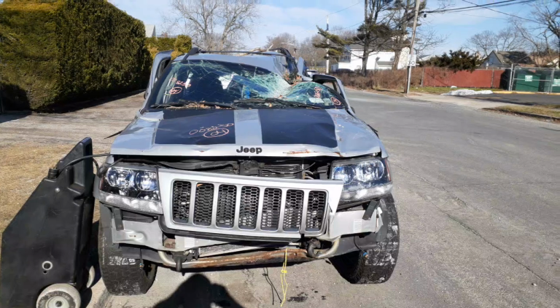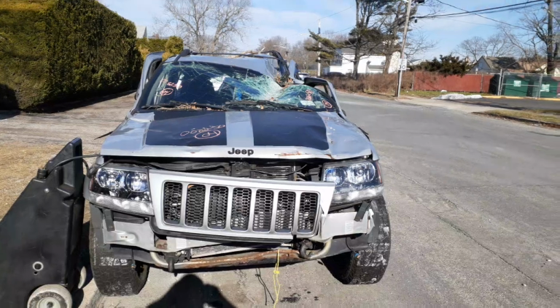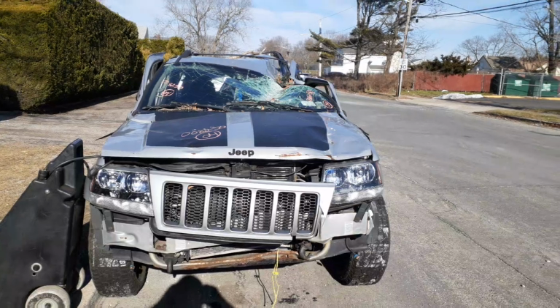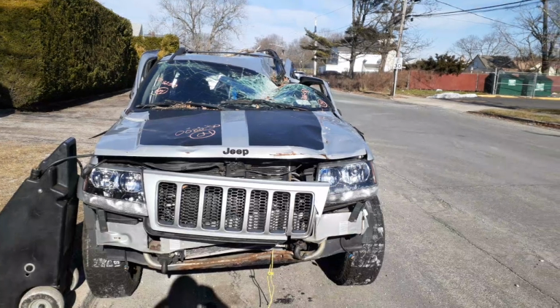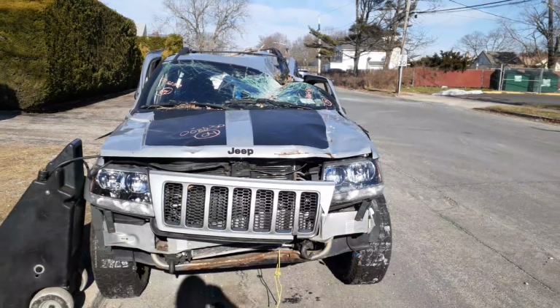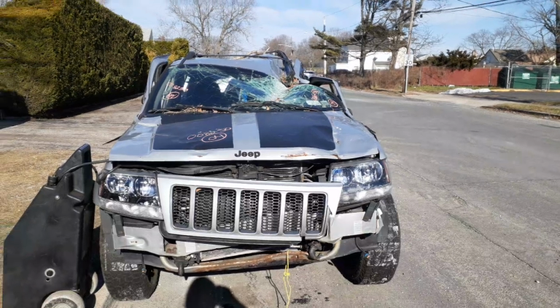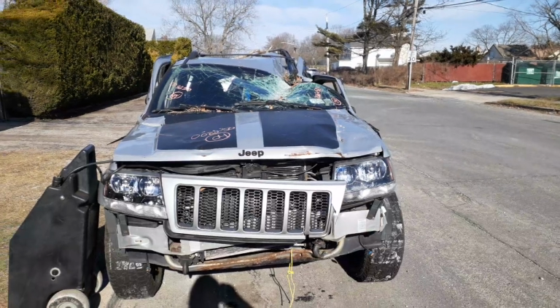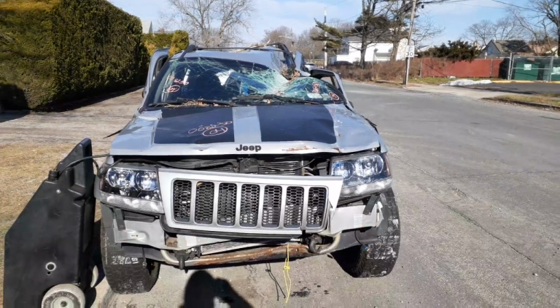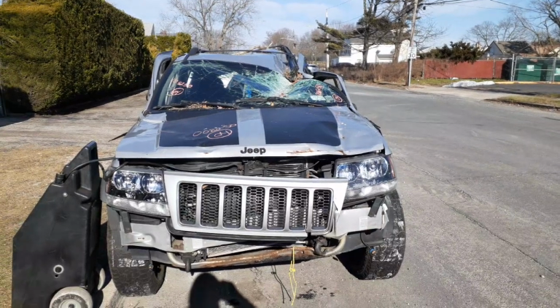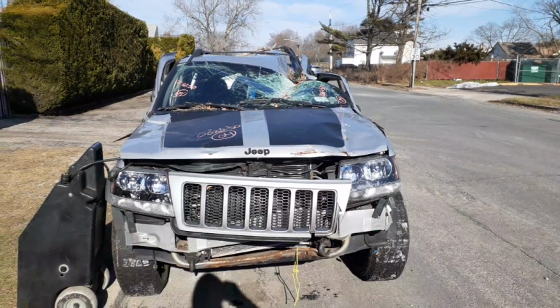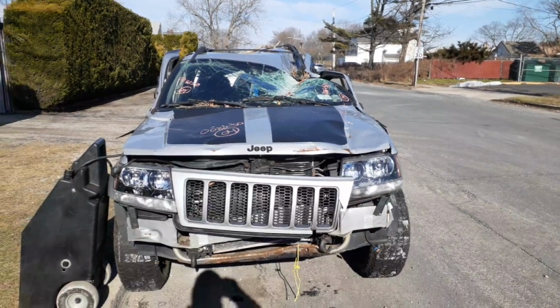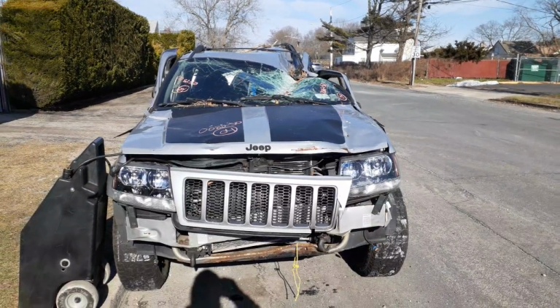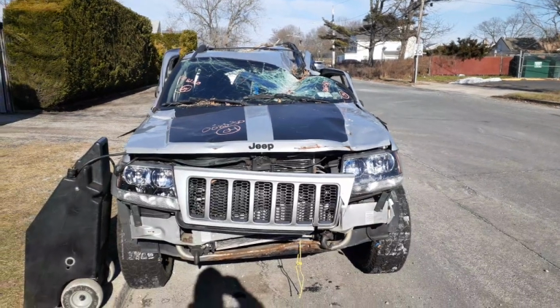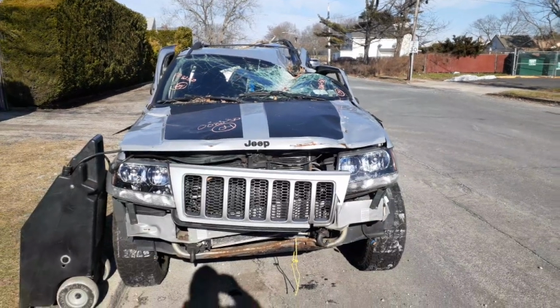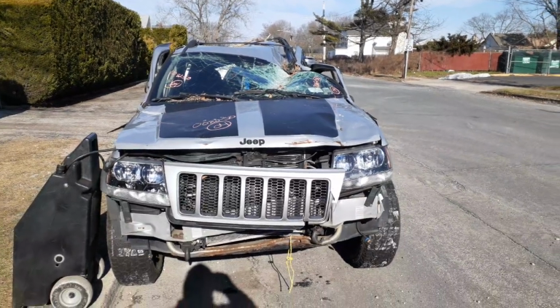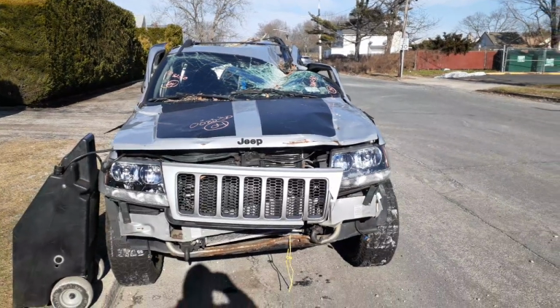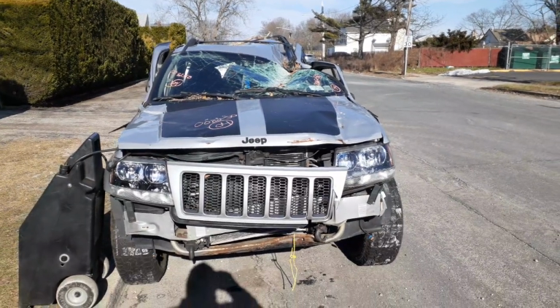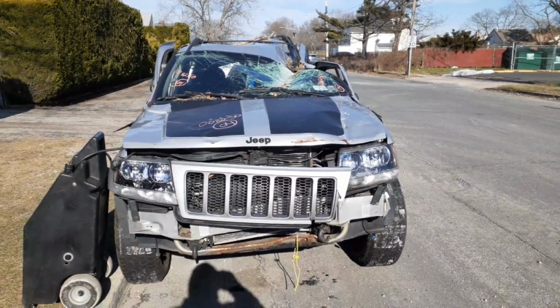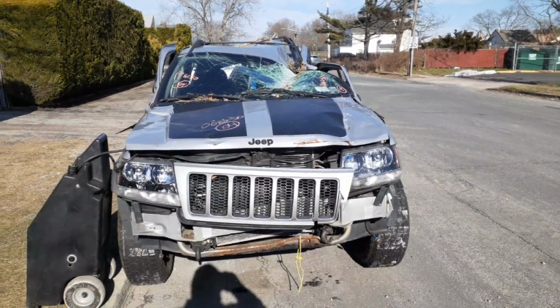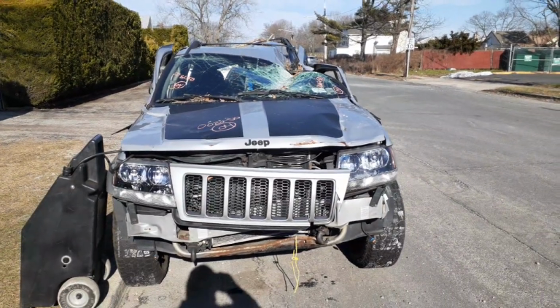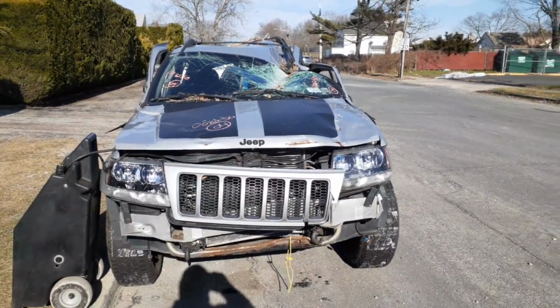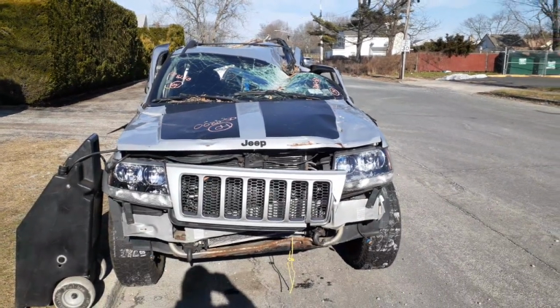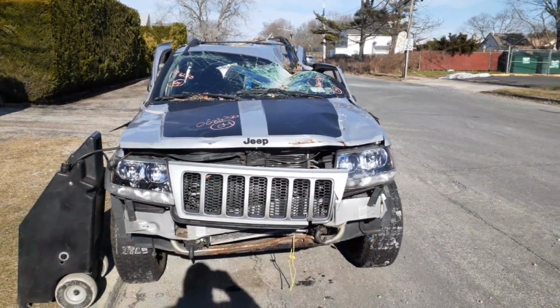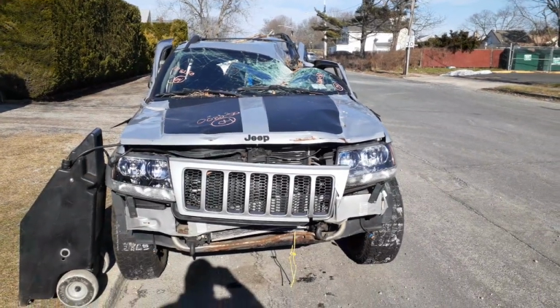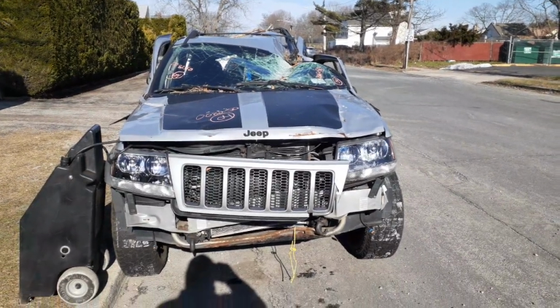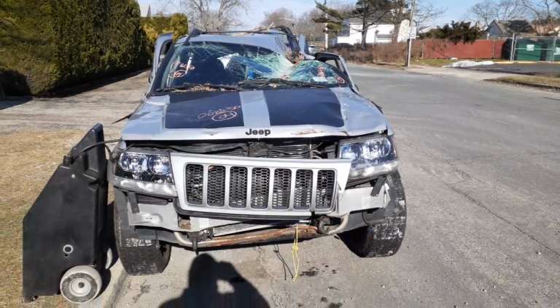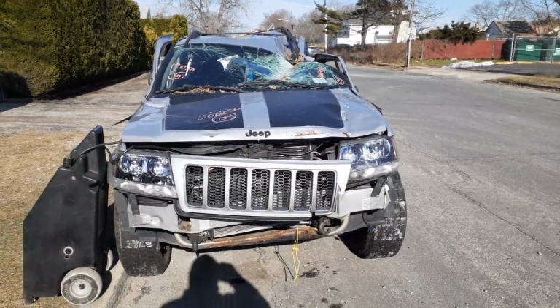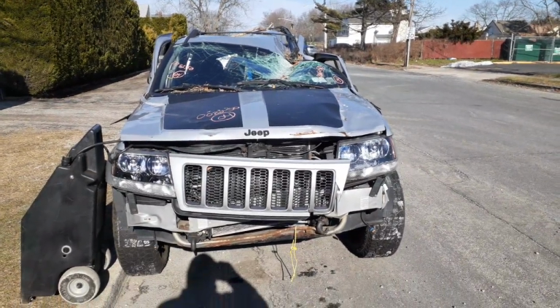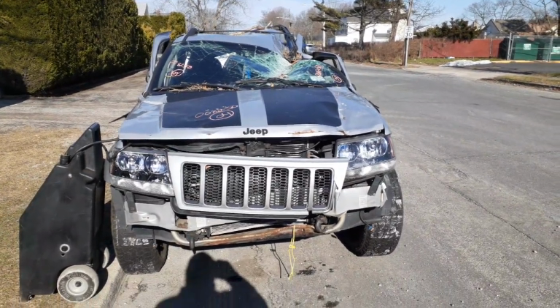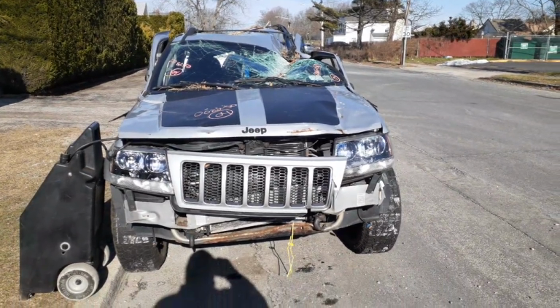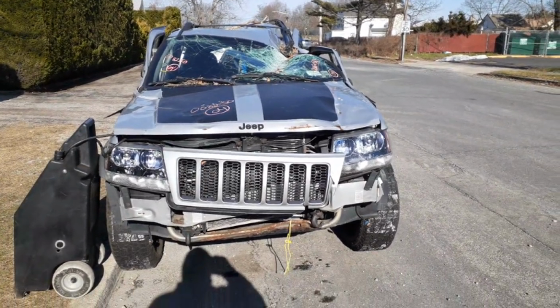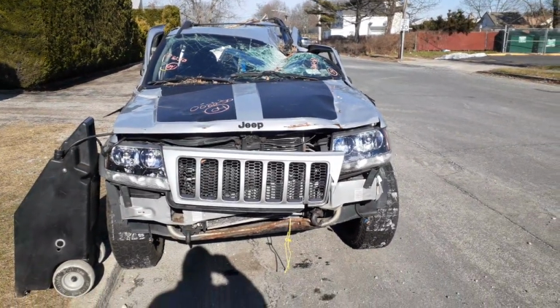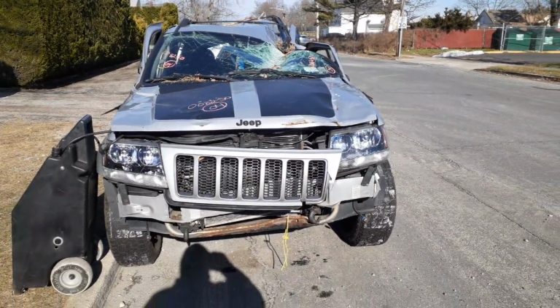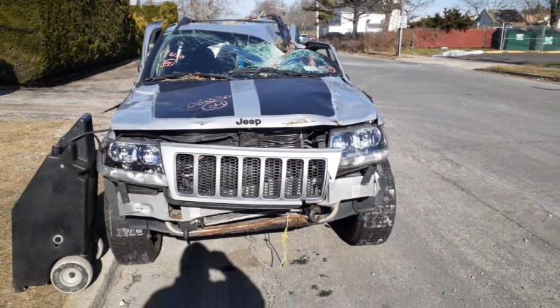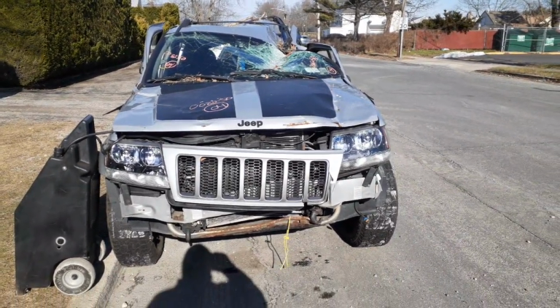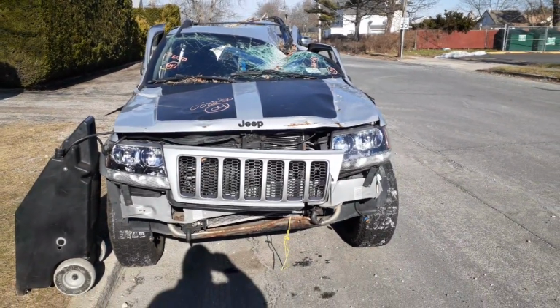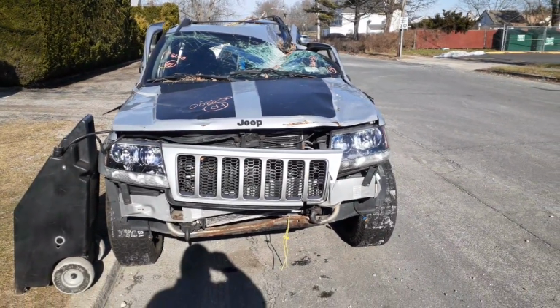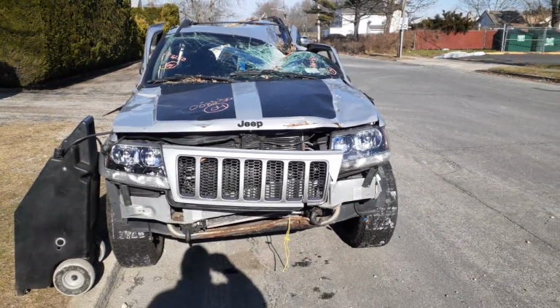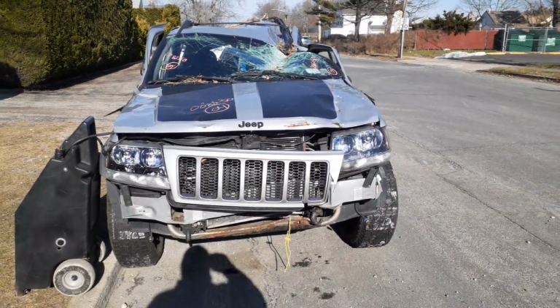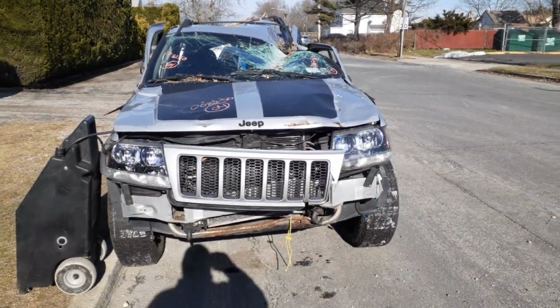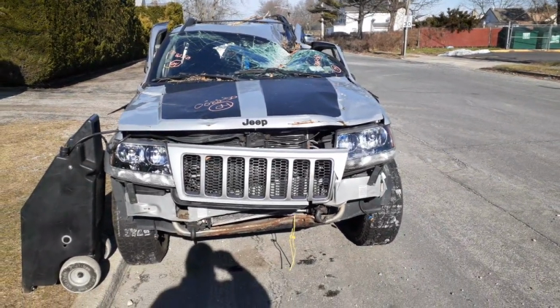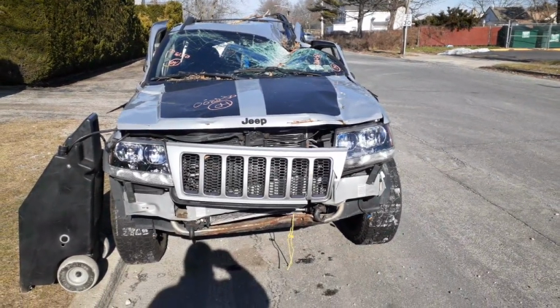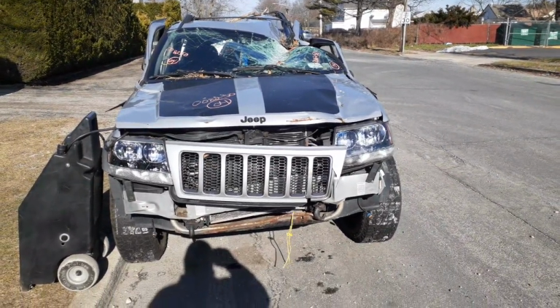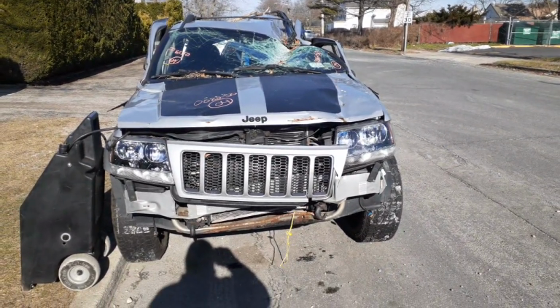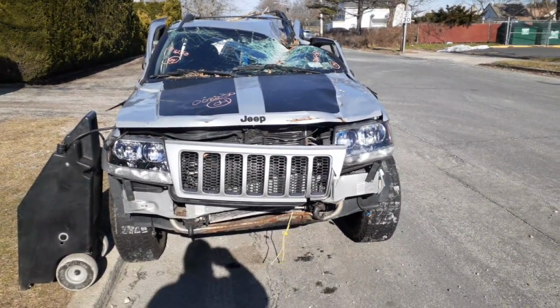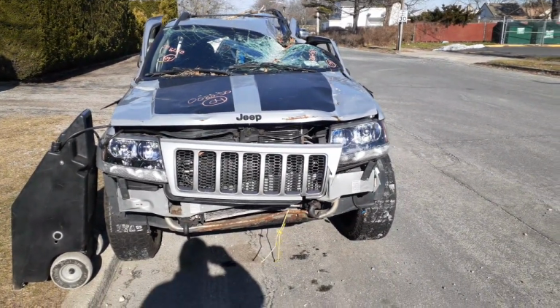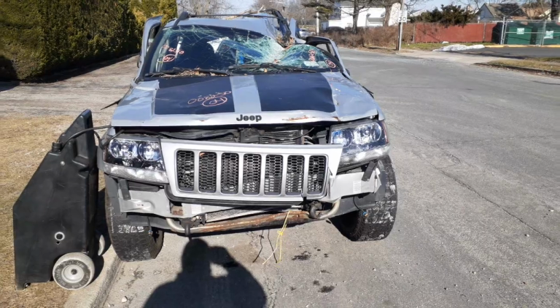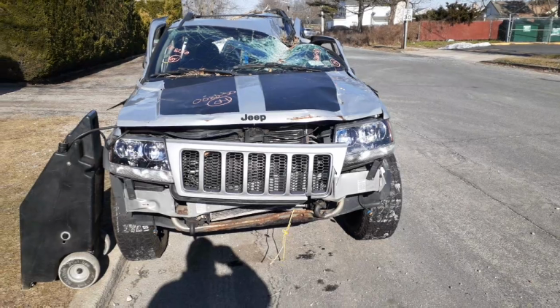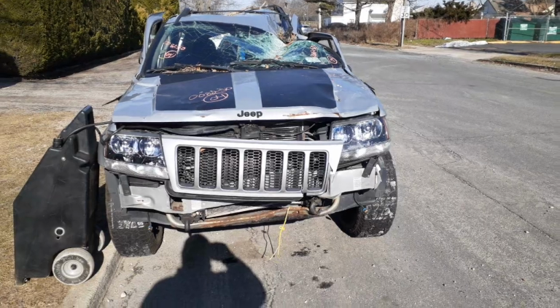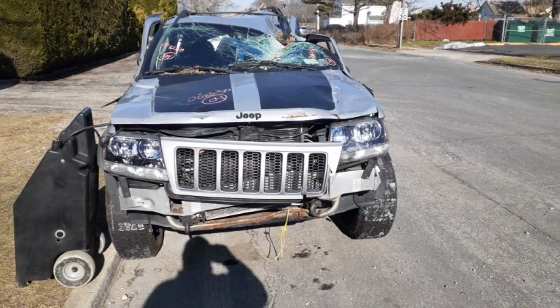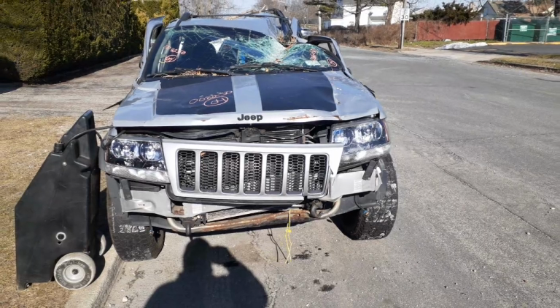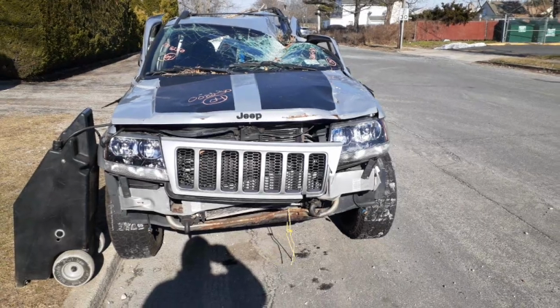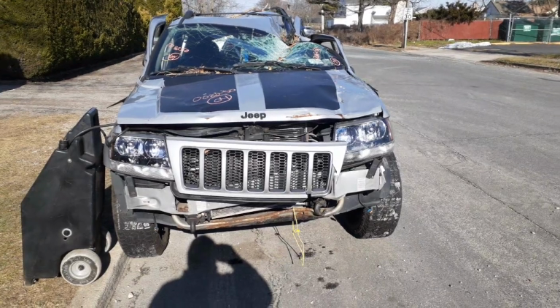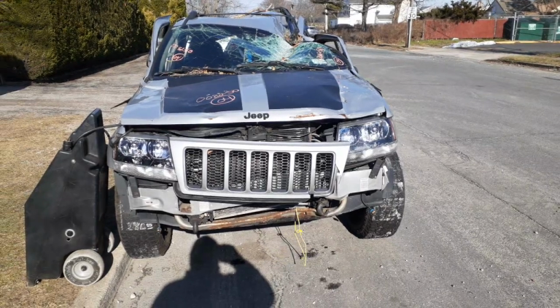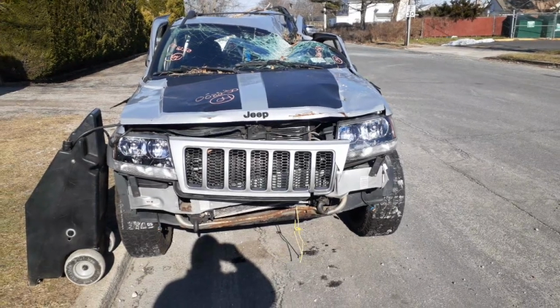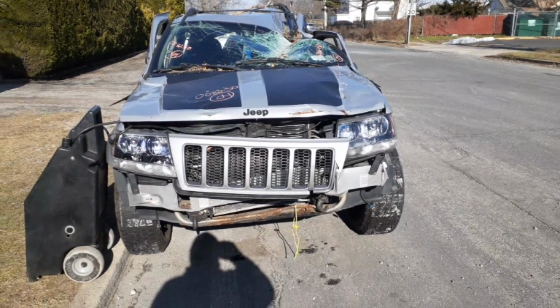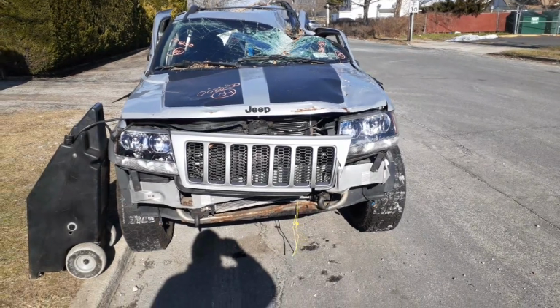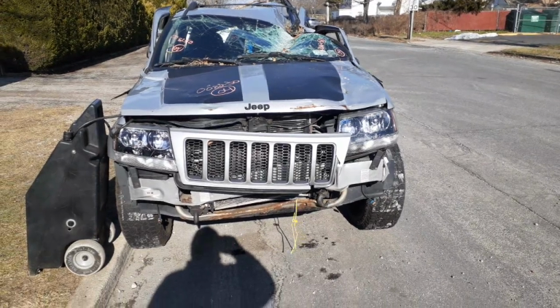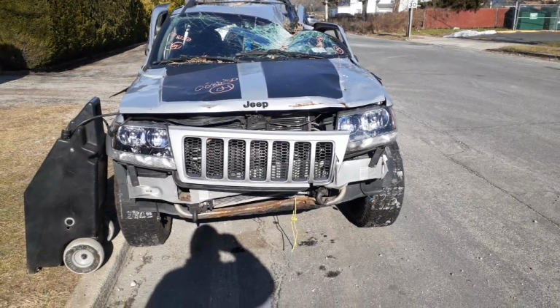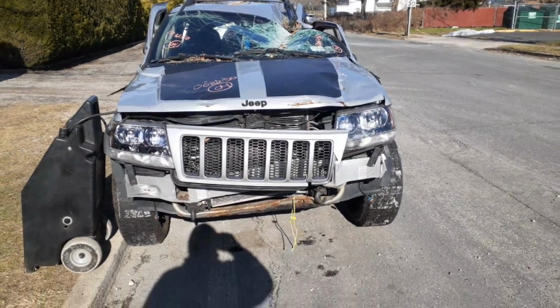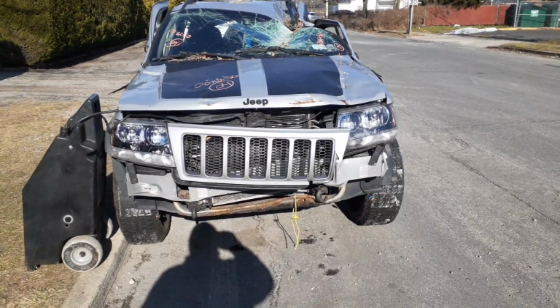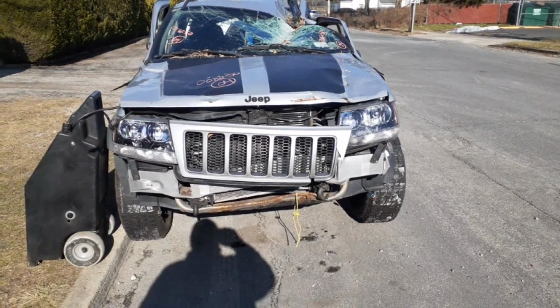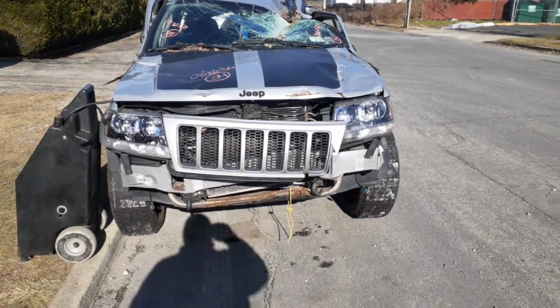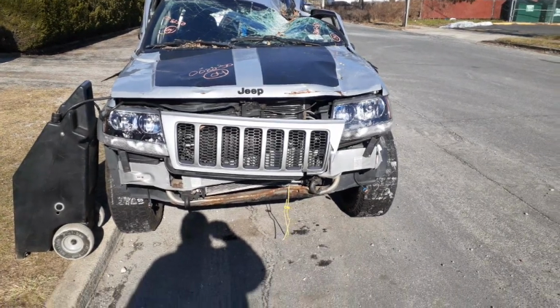First car of the New Year. Stock number is 8250. It's a 2004 Jeep Grand Cherokee Laredo.